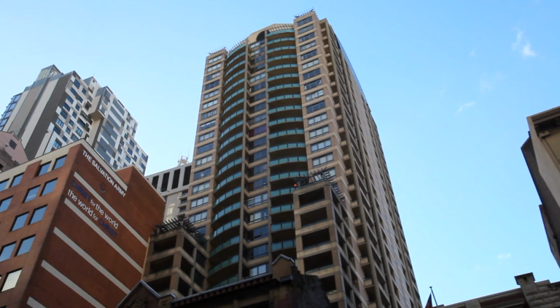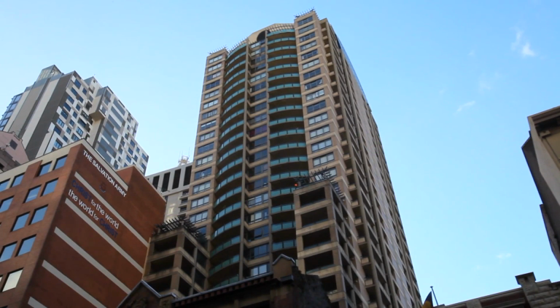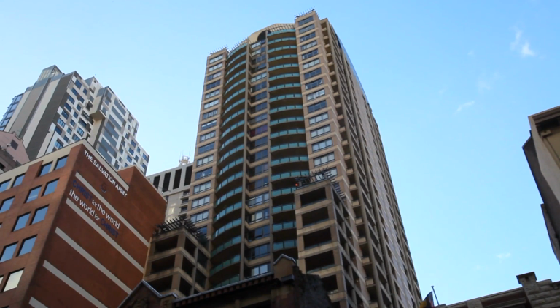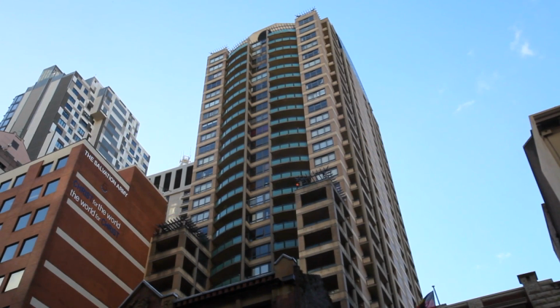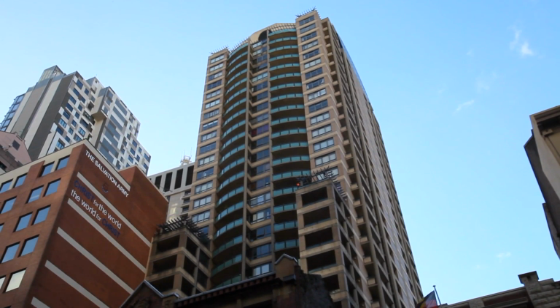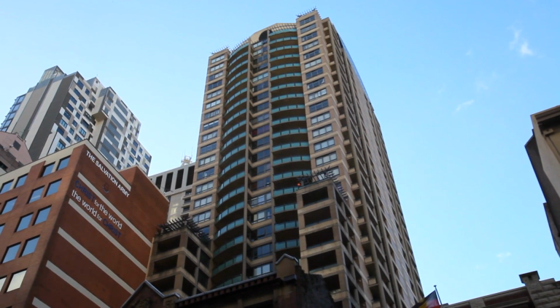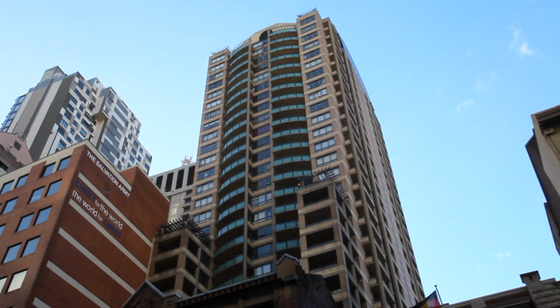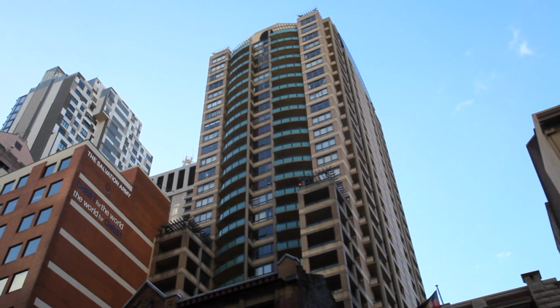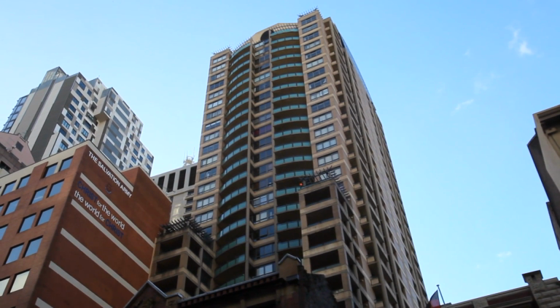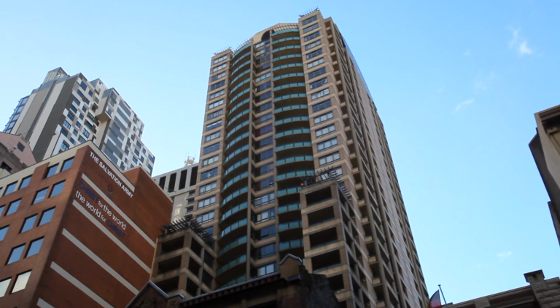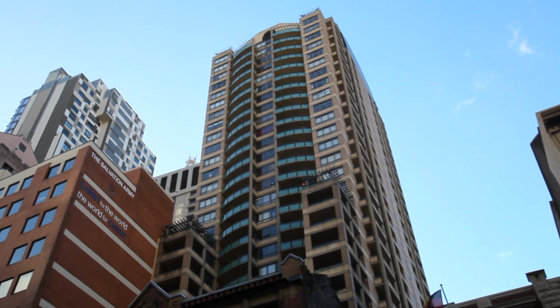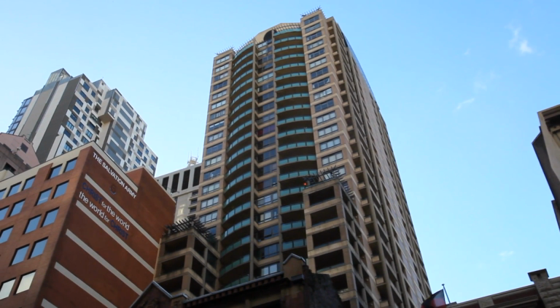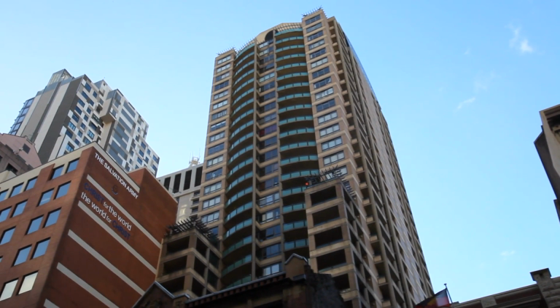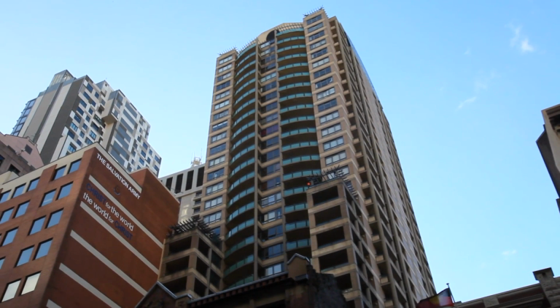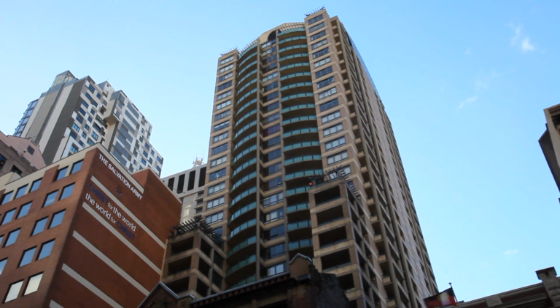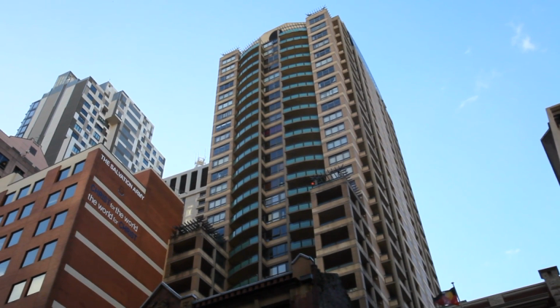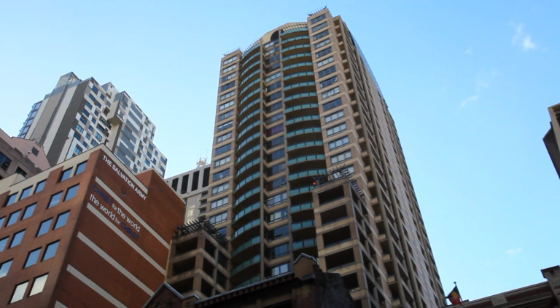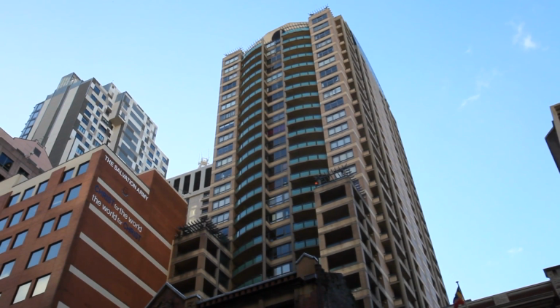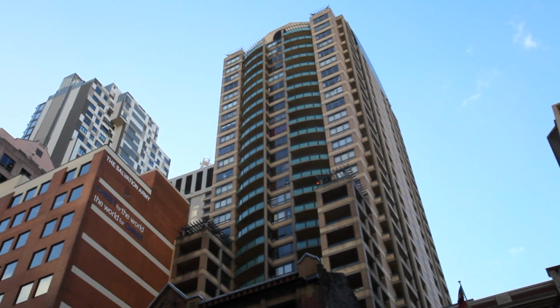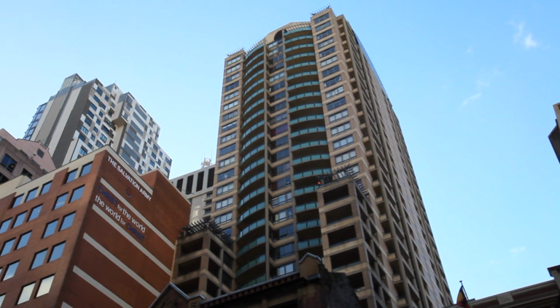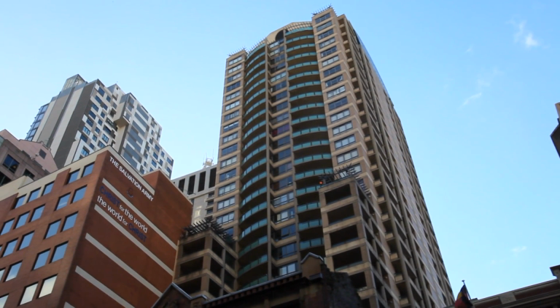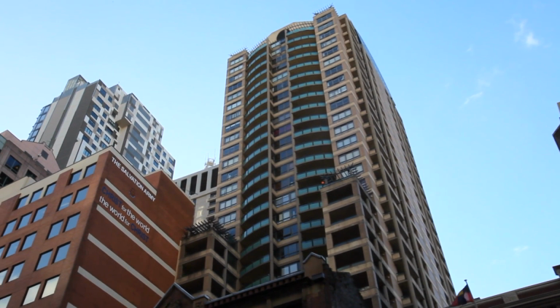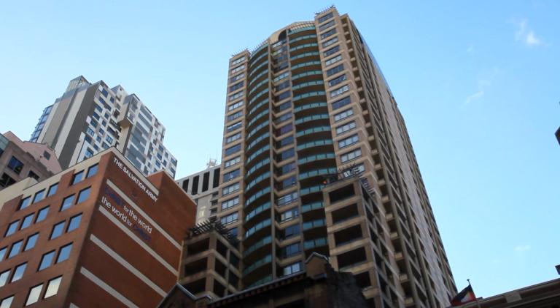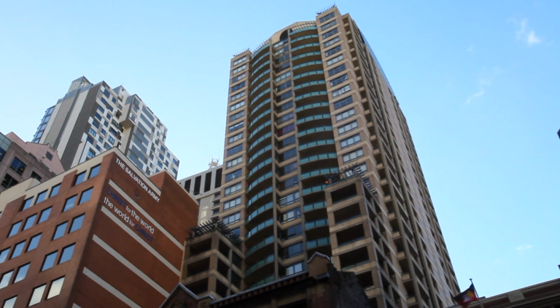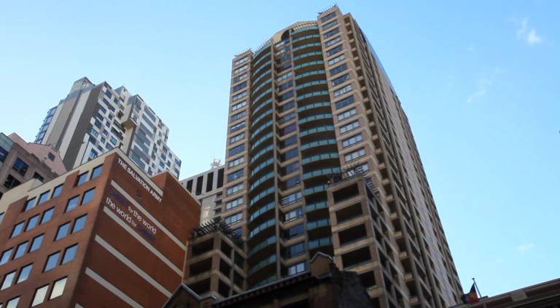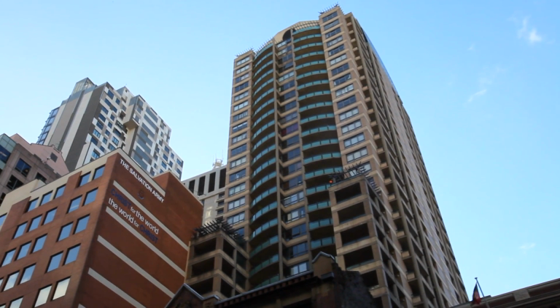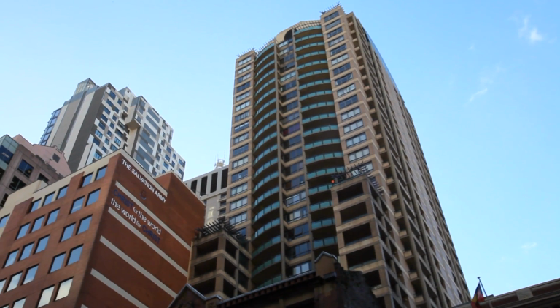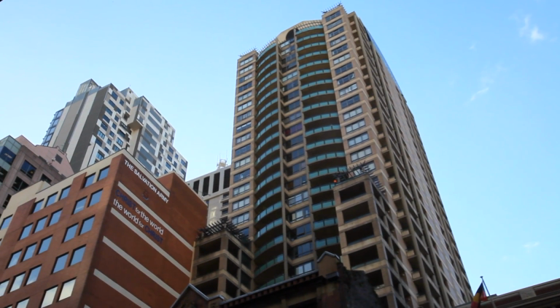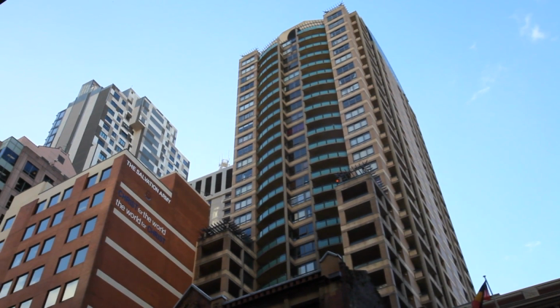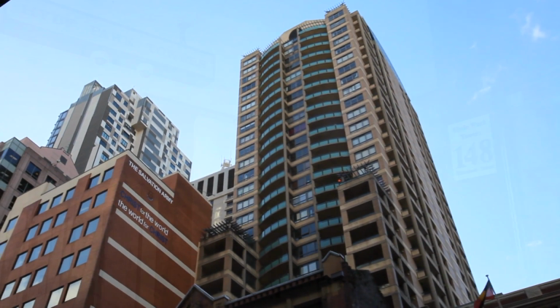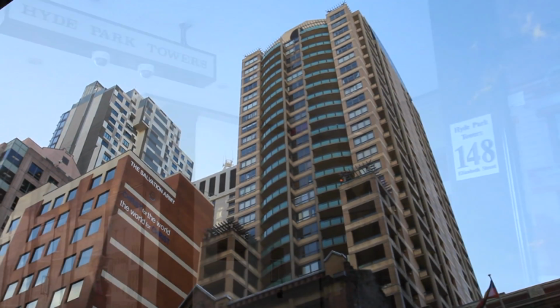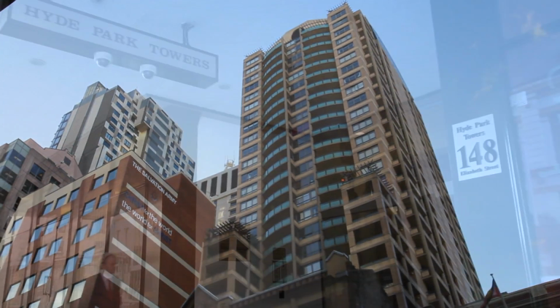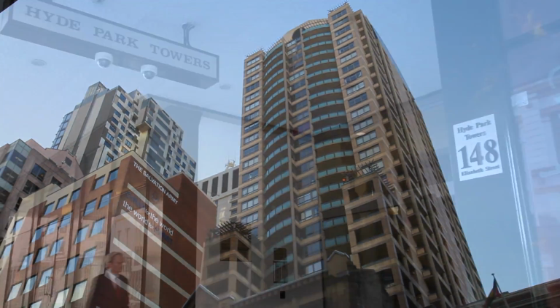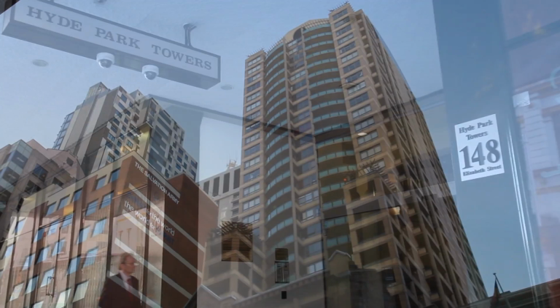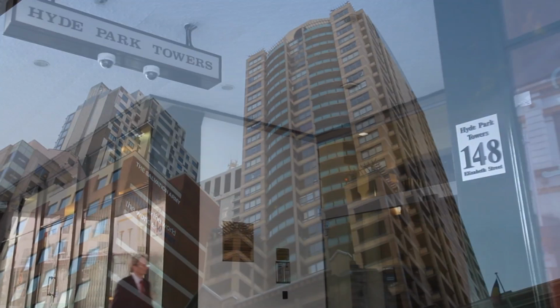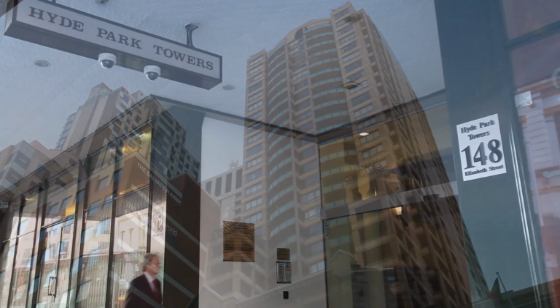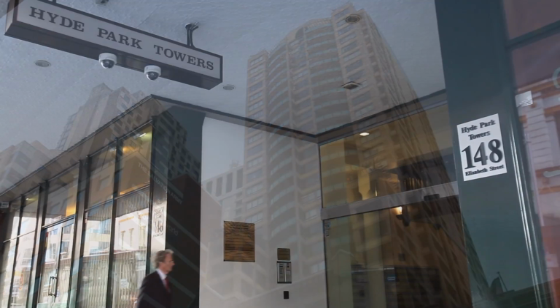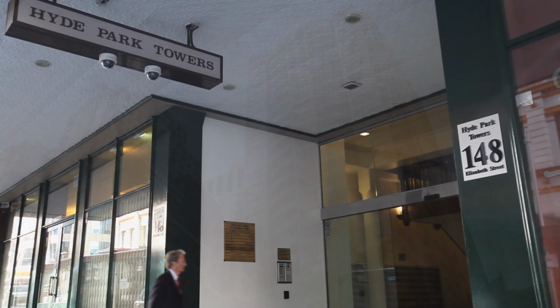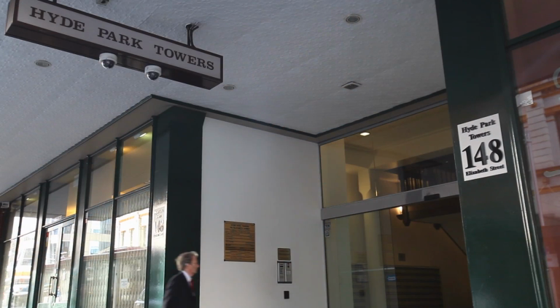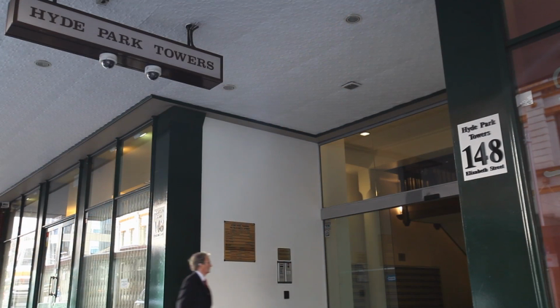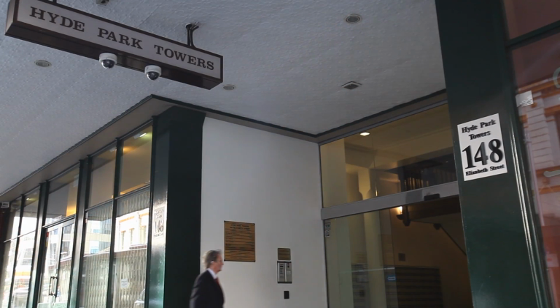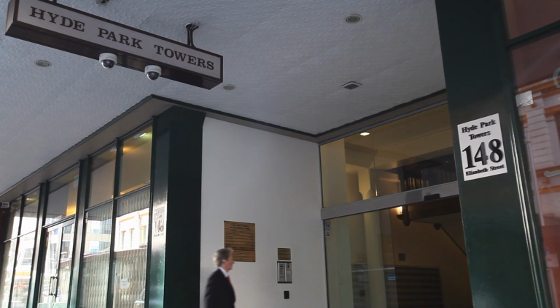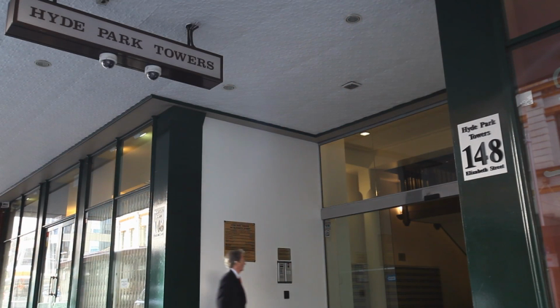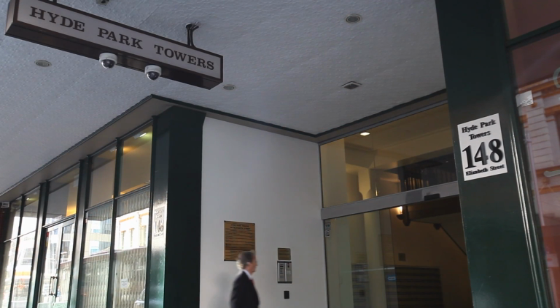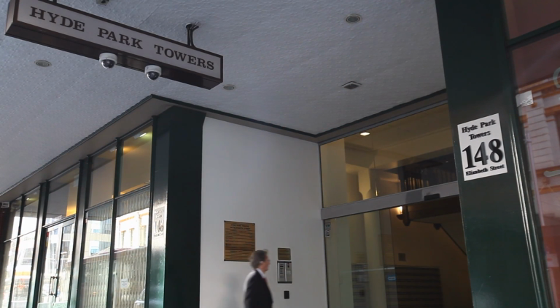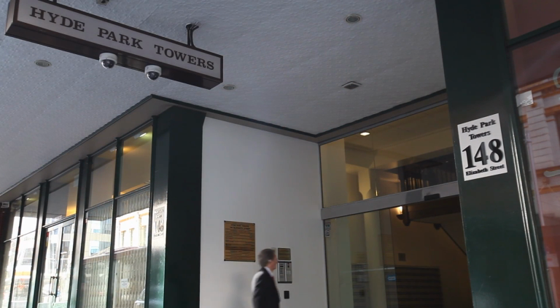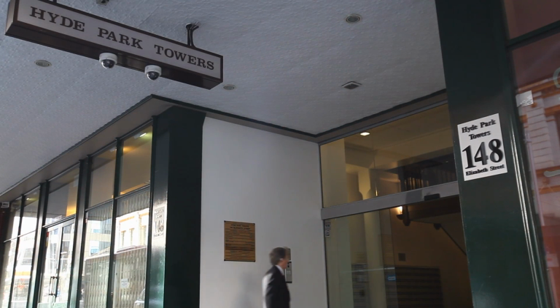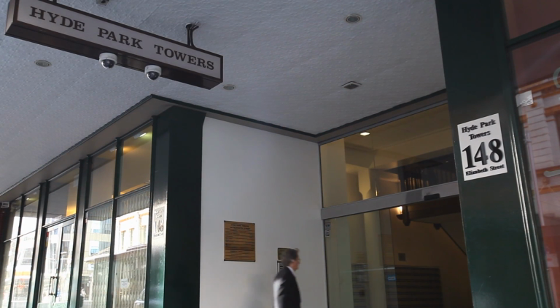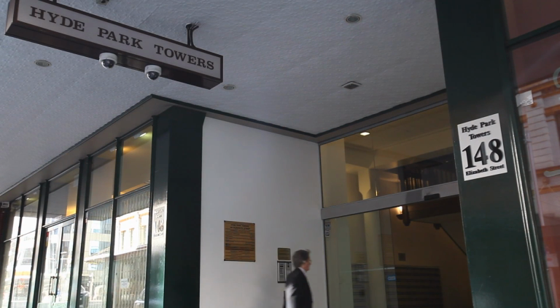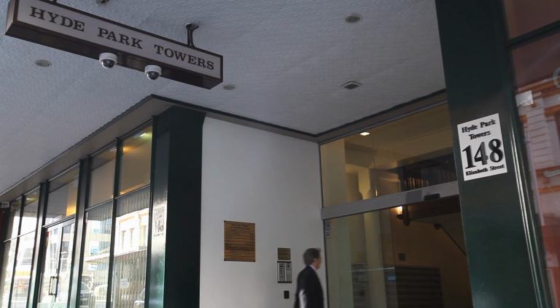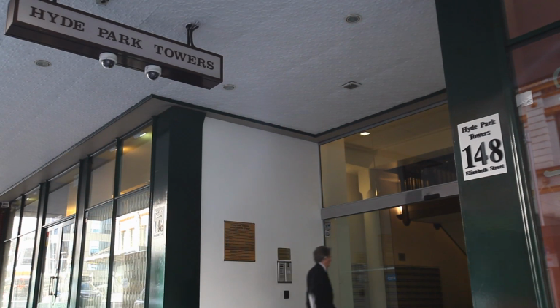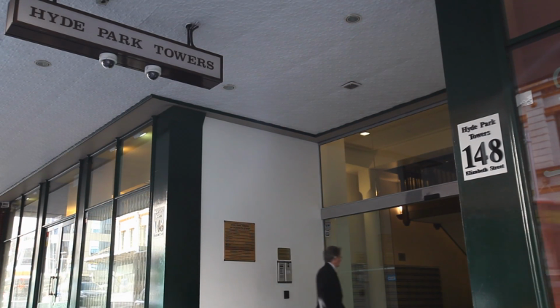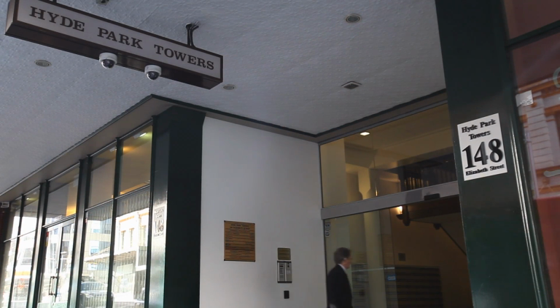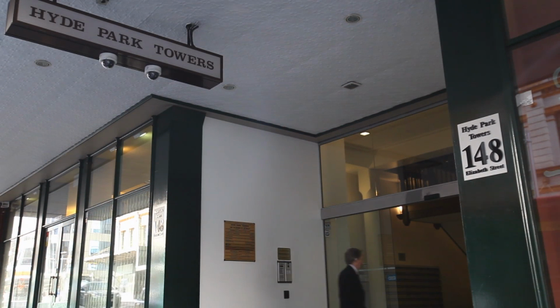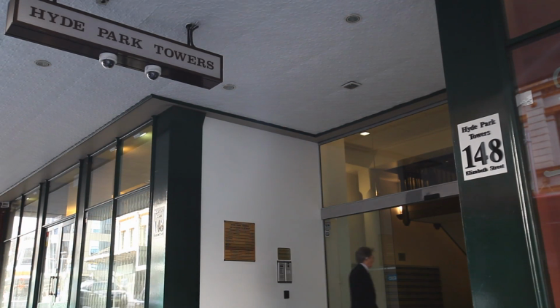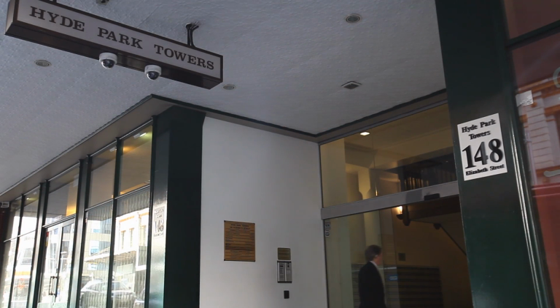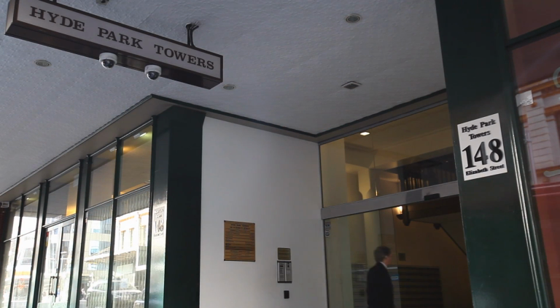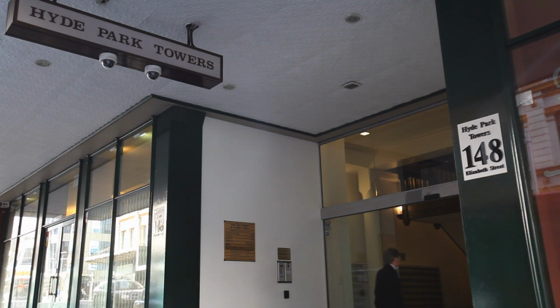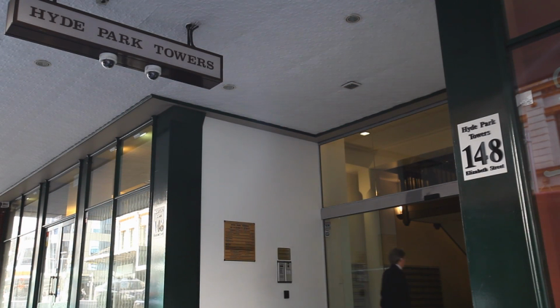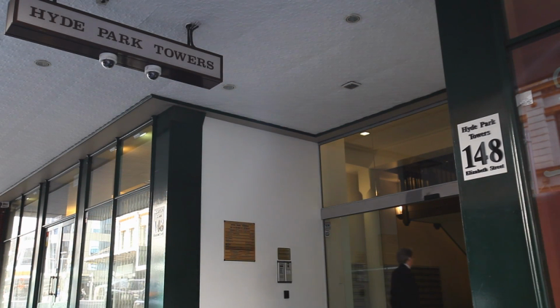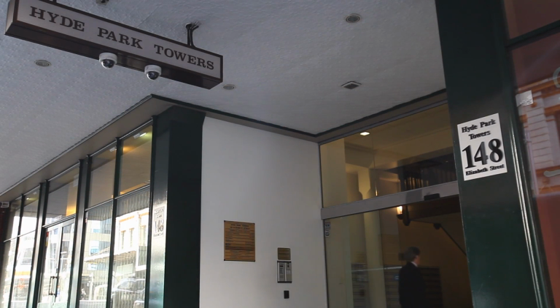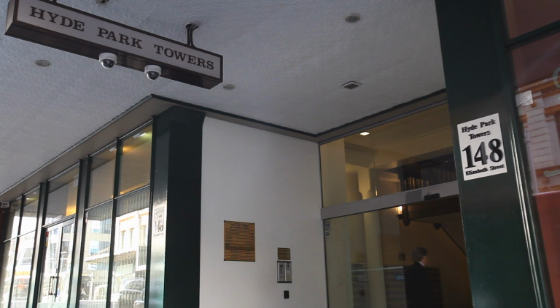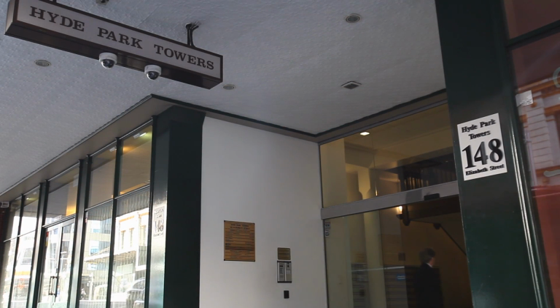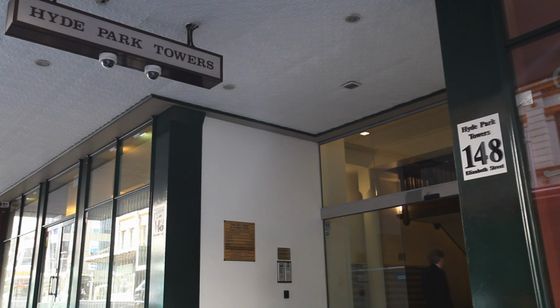High Park Towers is a 32-storey residential building with 174 apartments and approximately 600 residents.